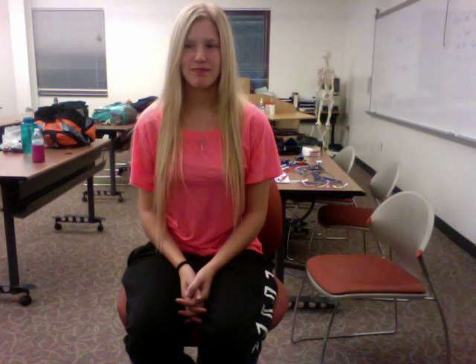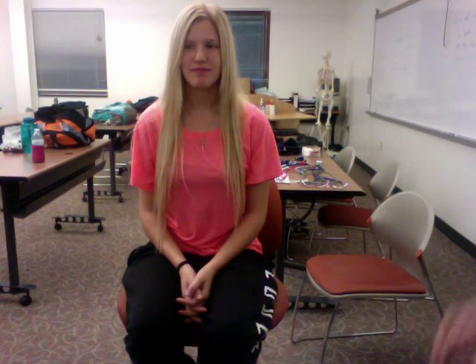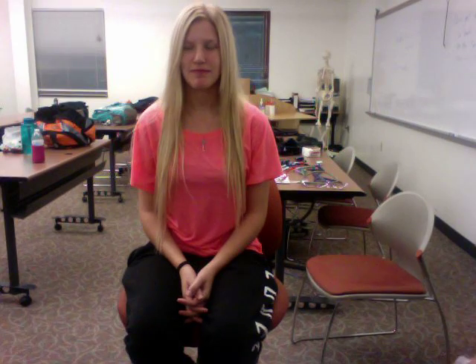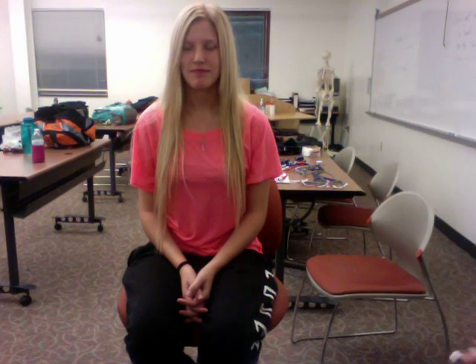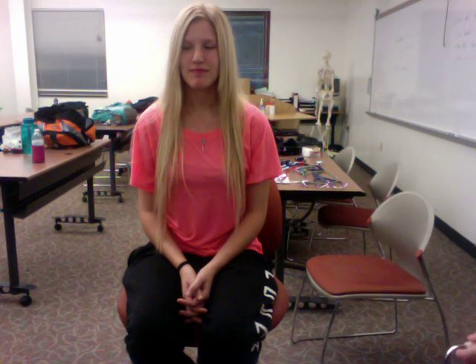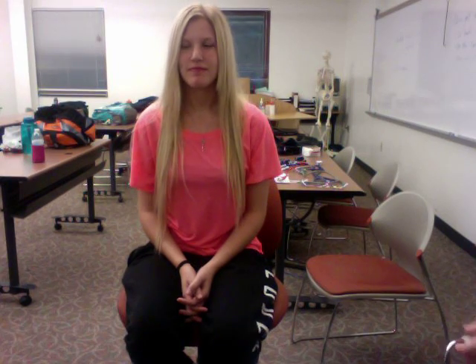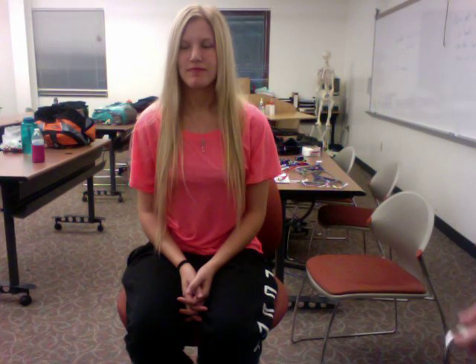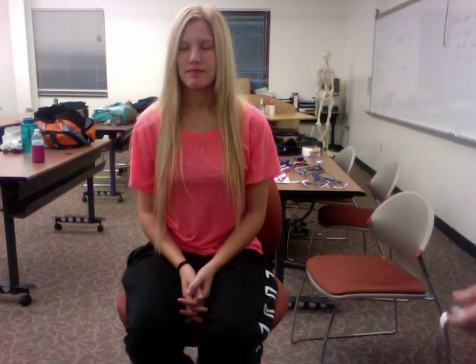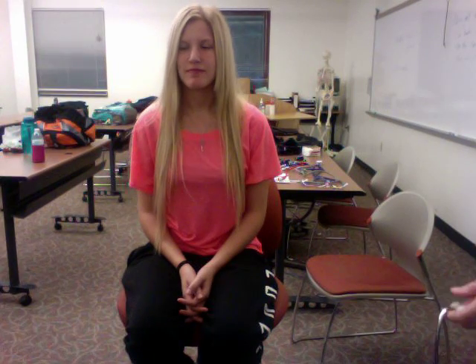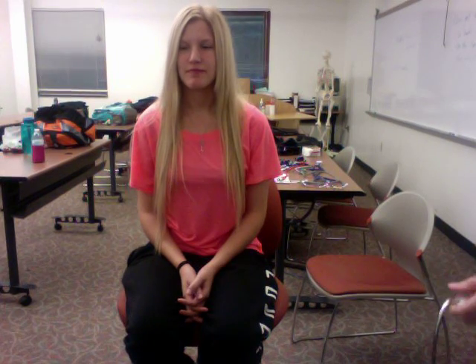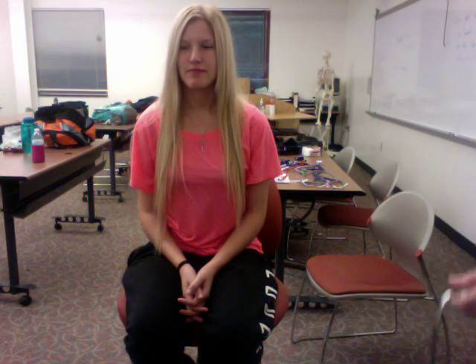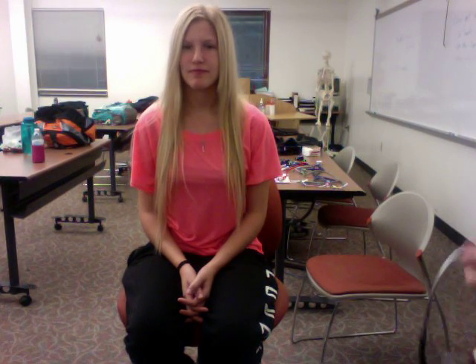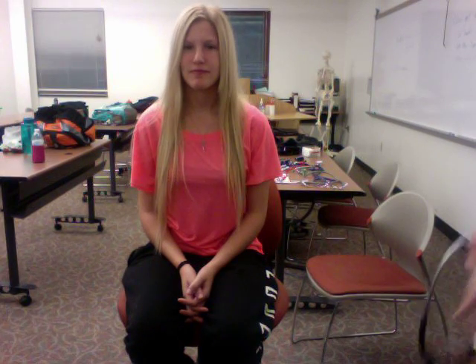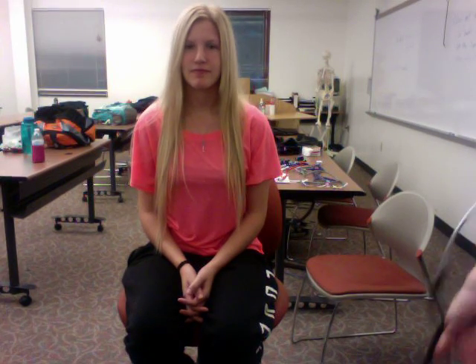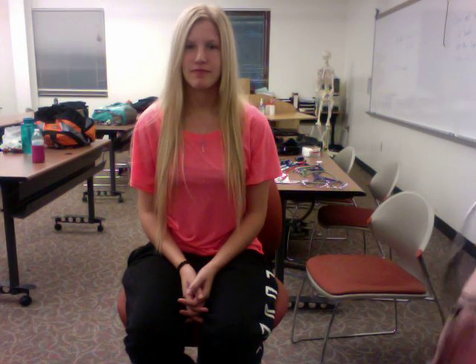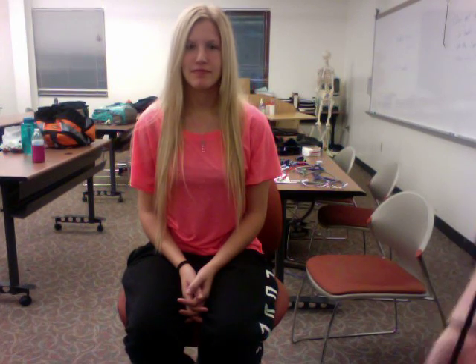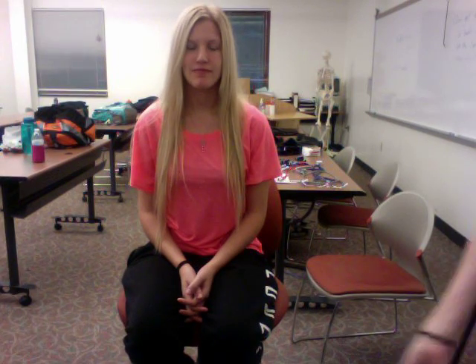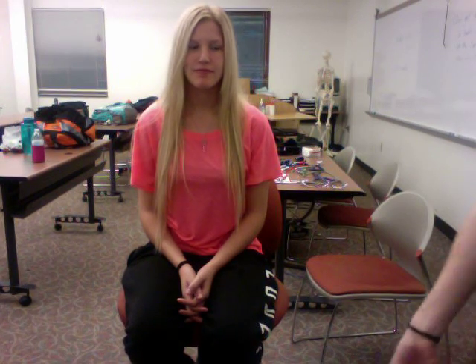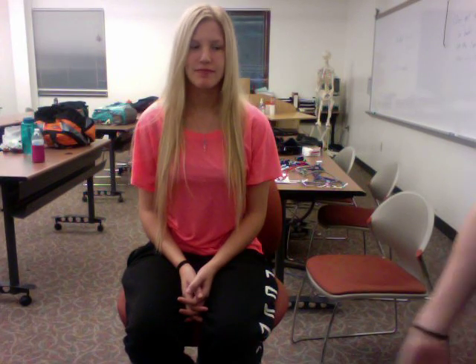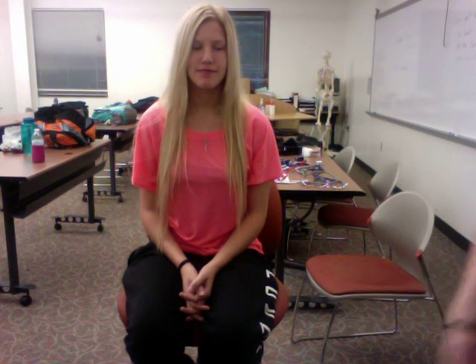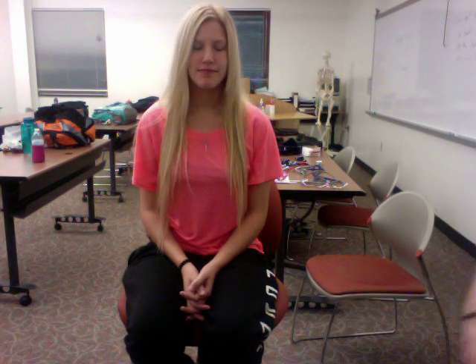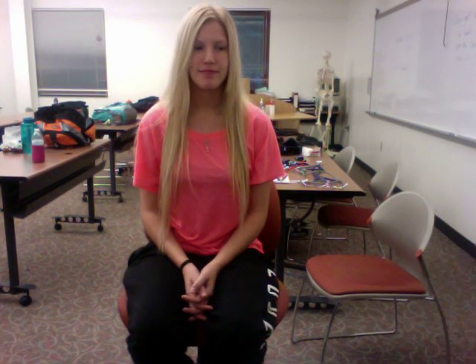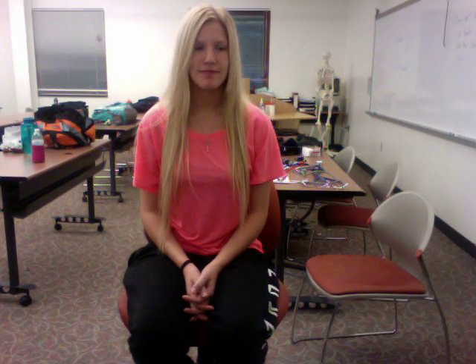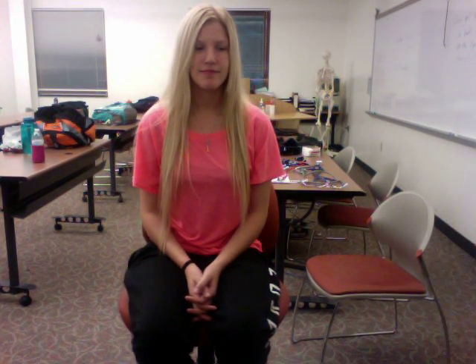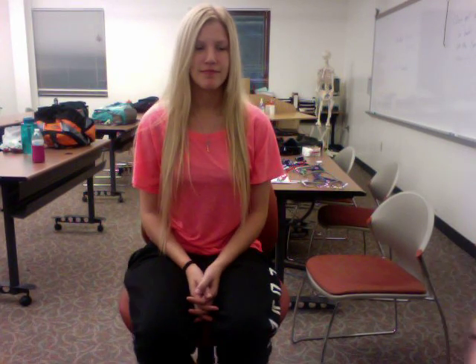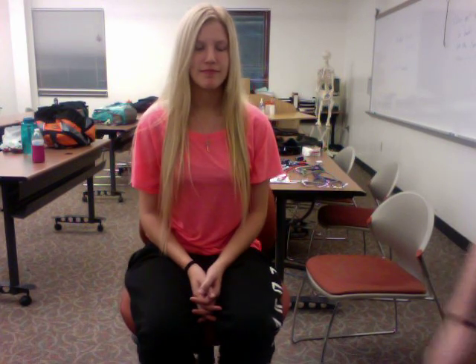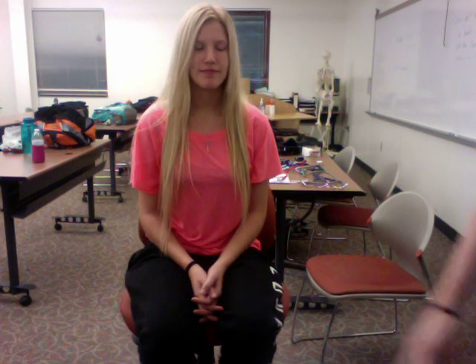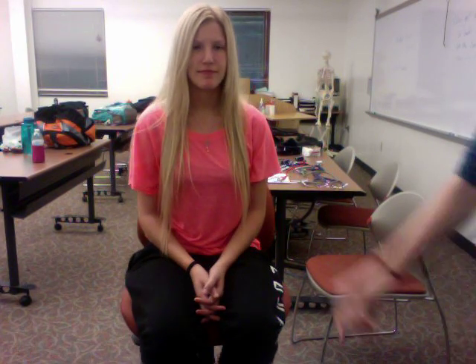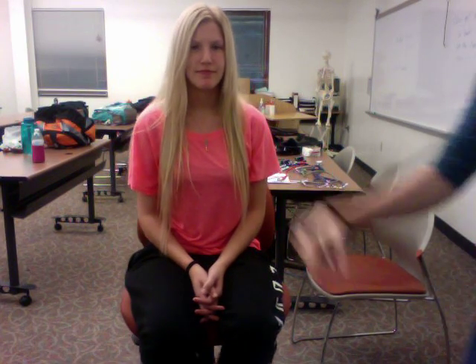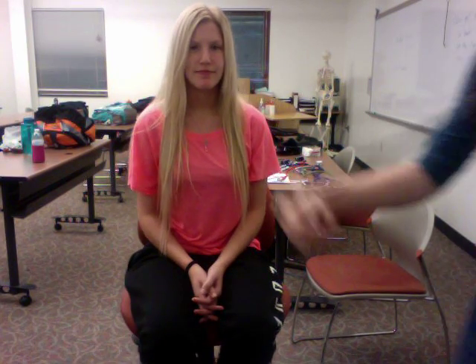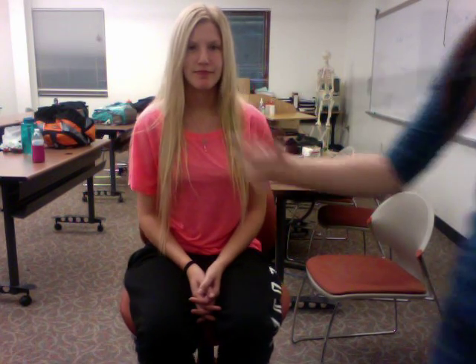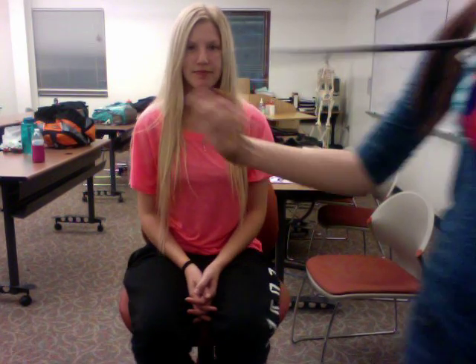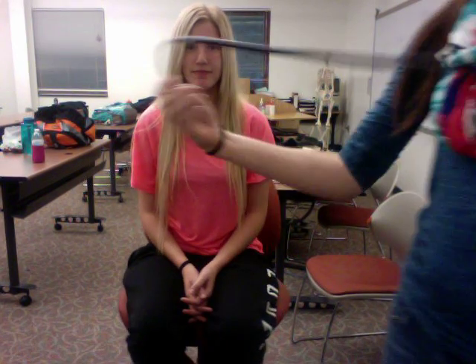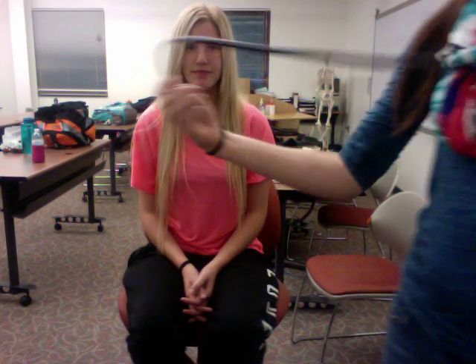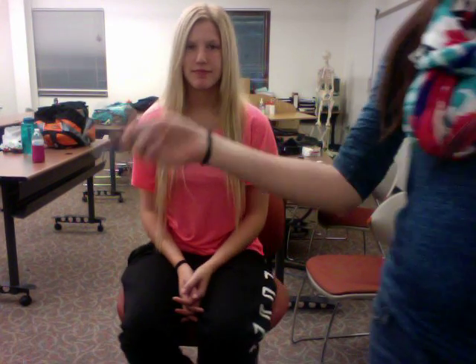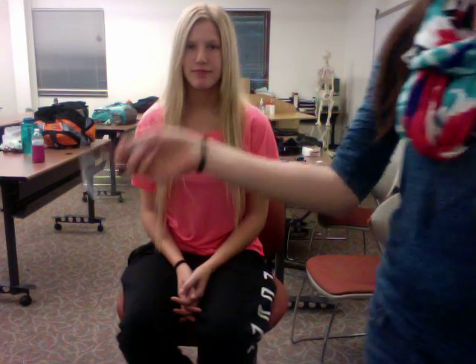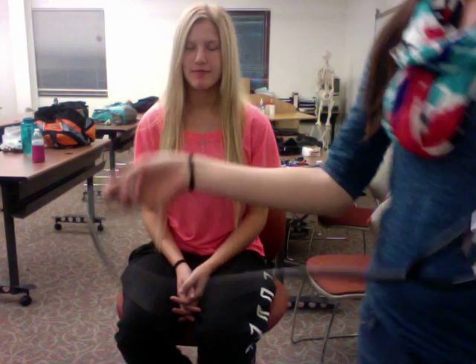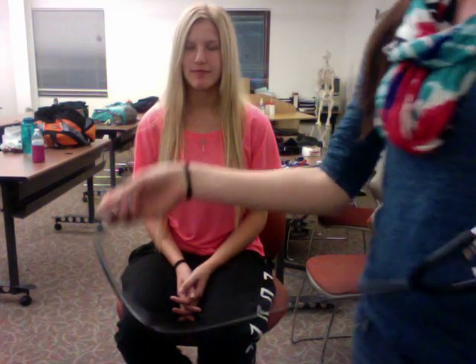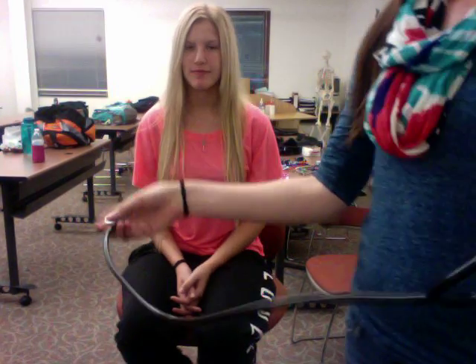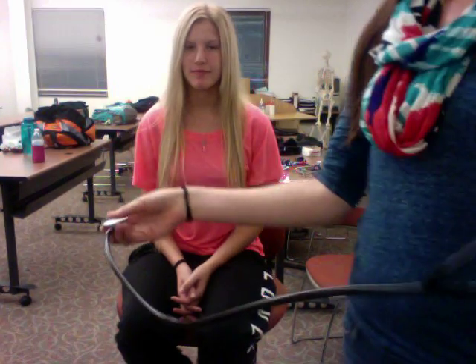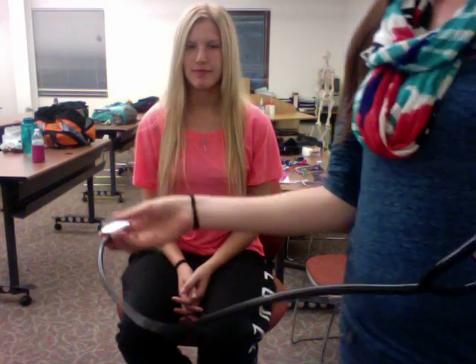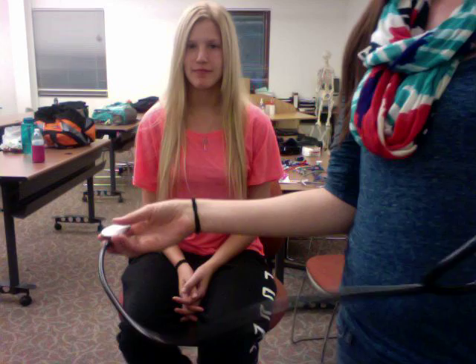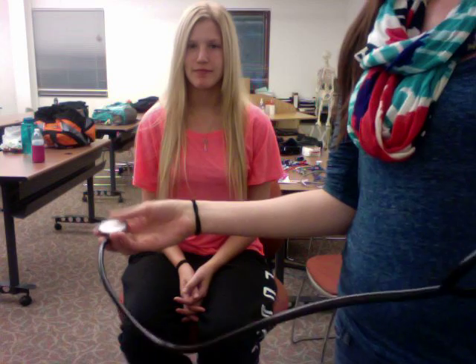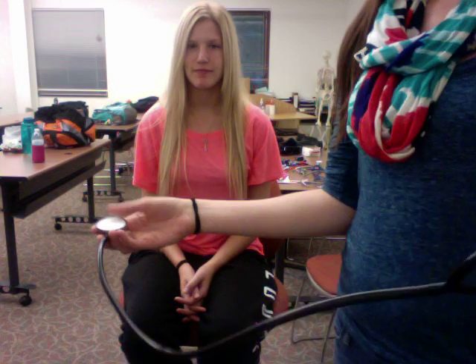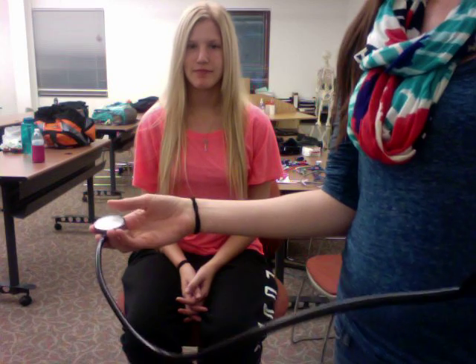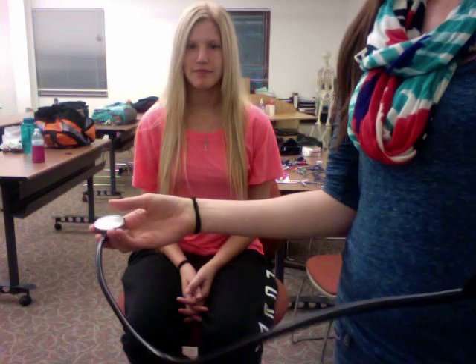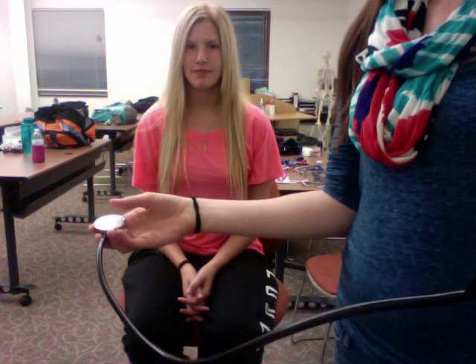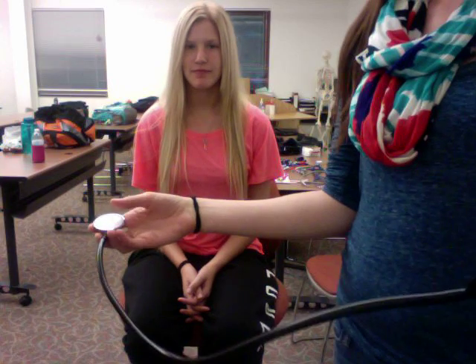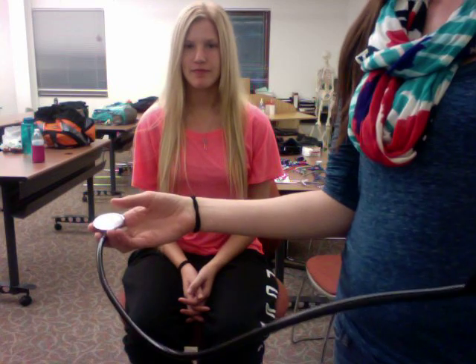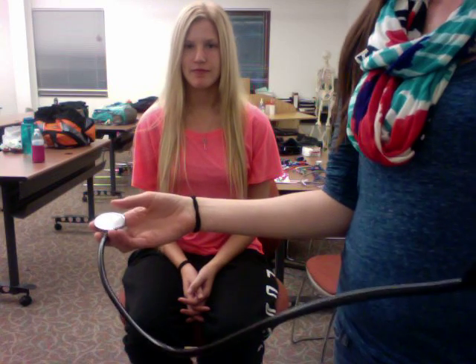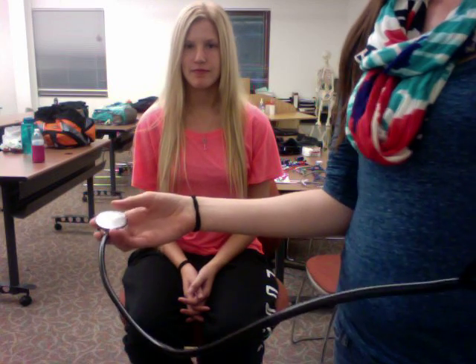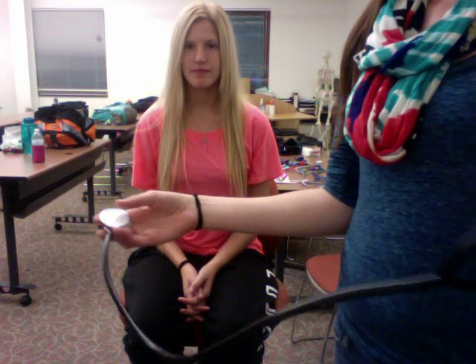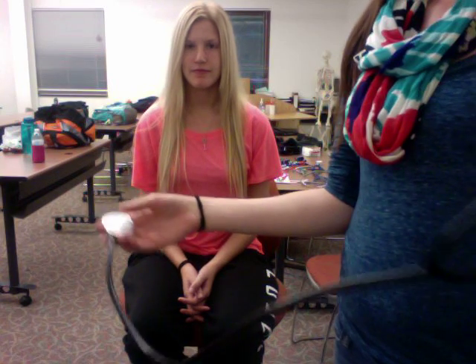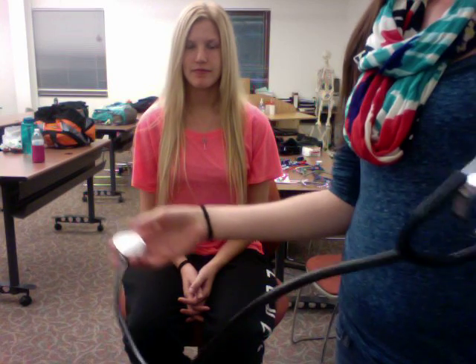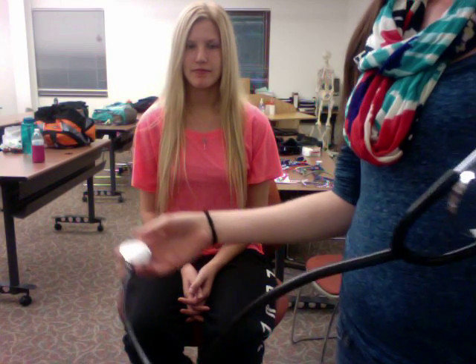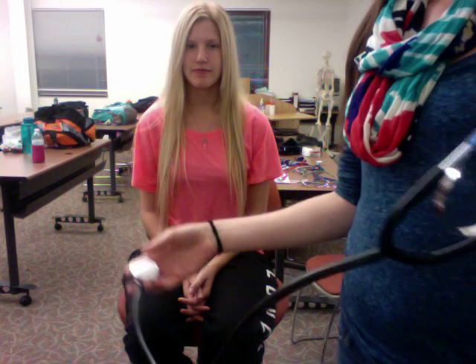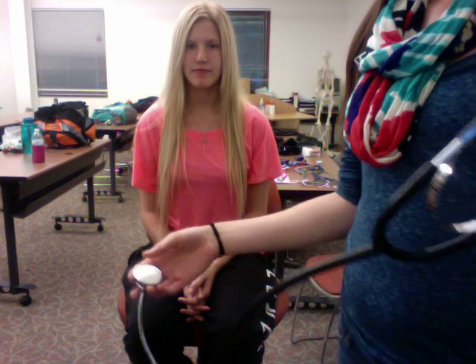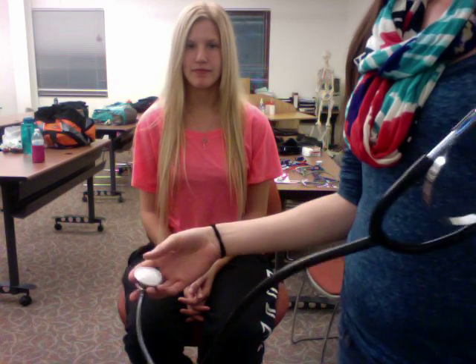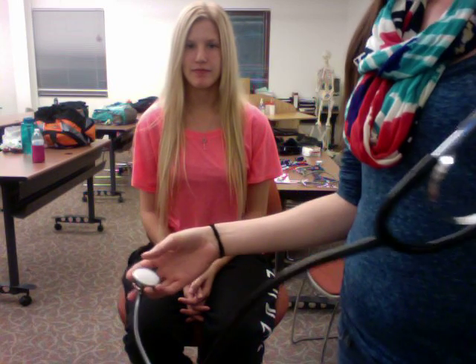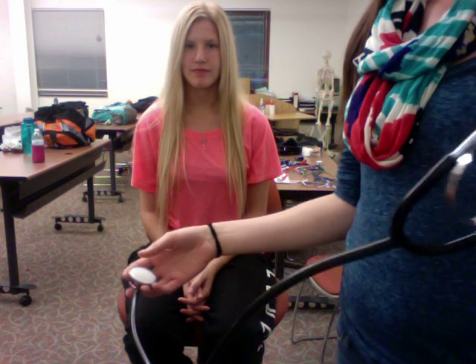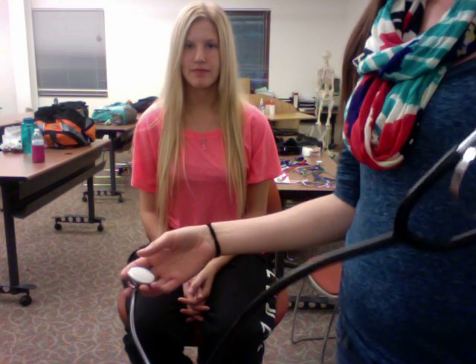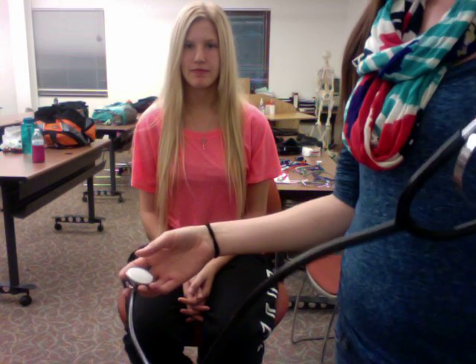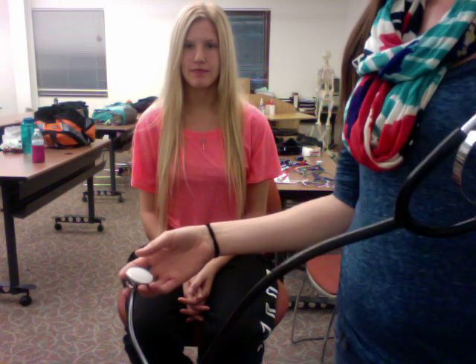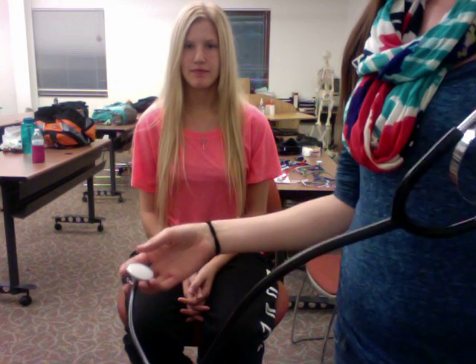Today we're going to introduce you to a stethoscope. A stethoscope is used to listen to sounds inside the body.